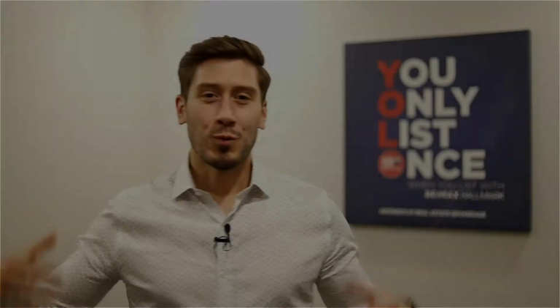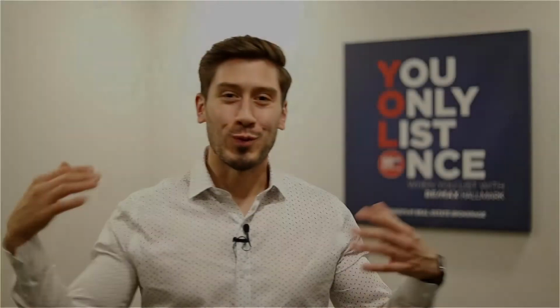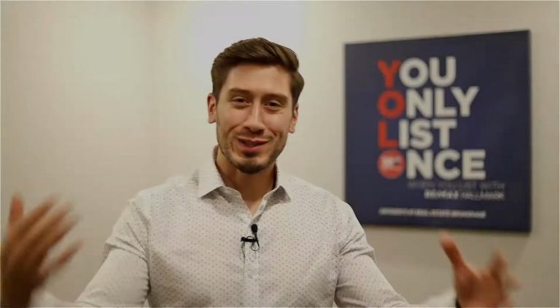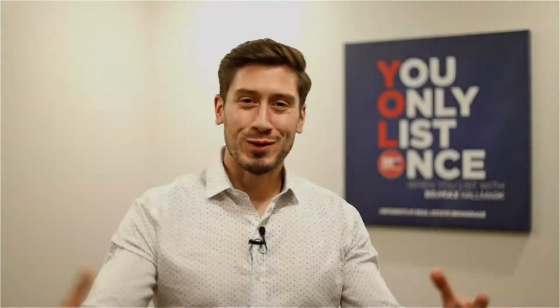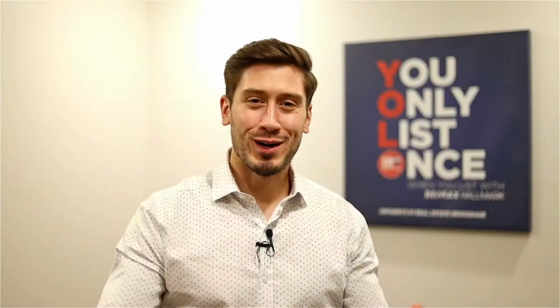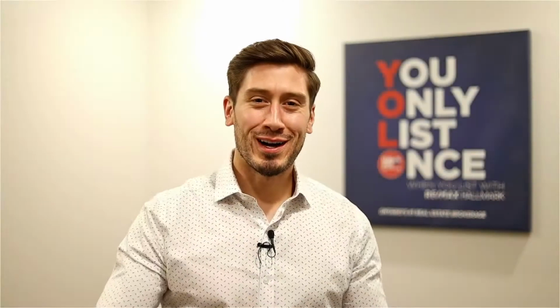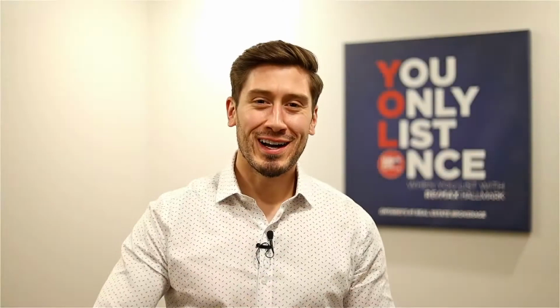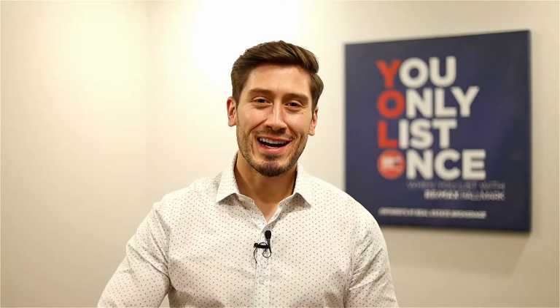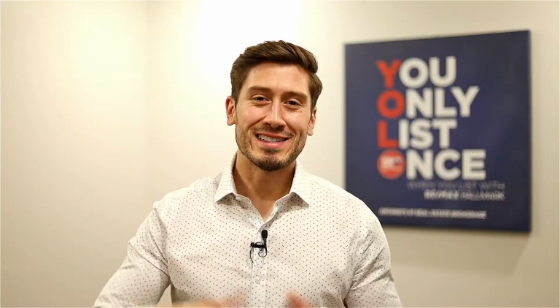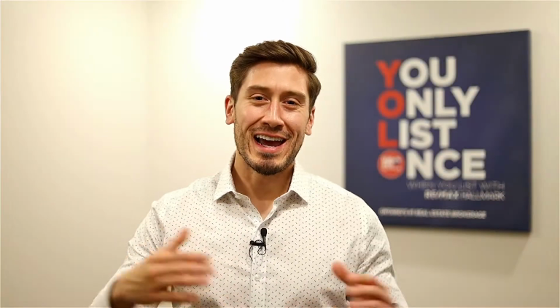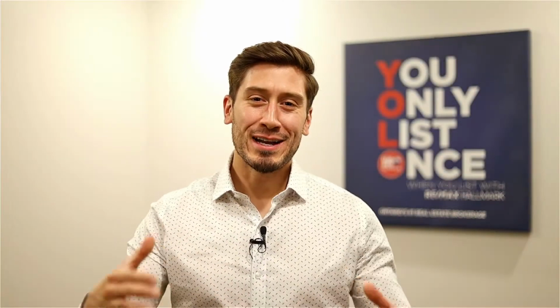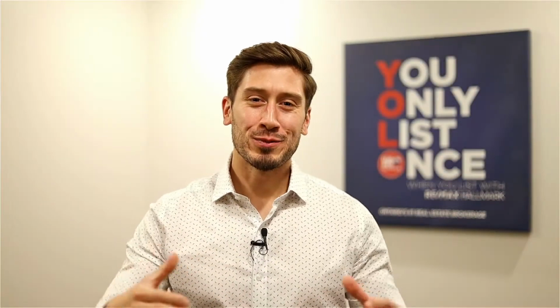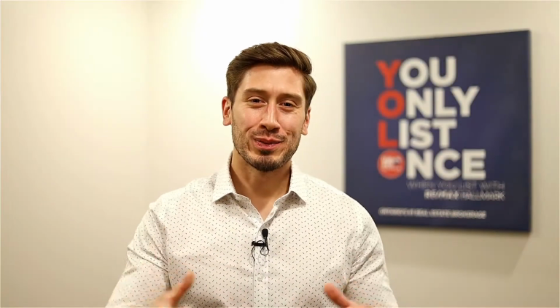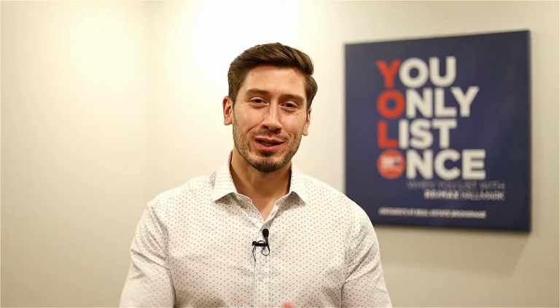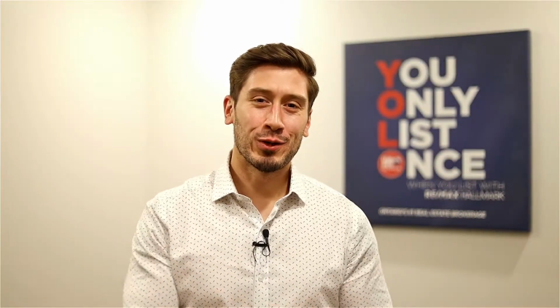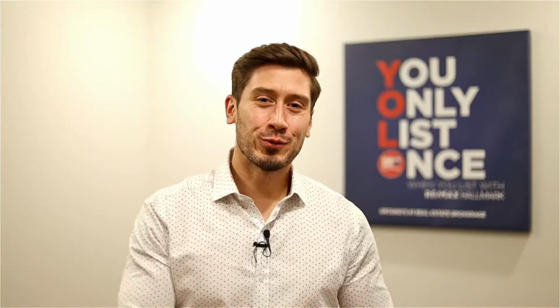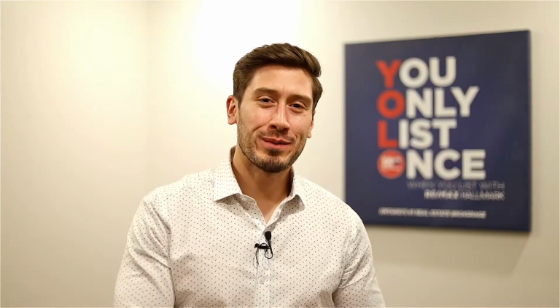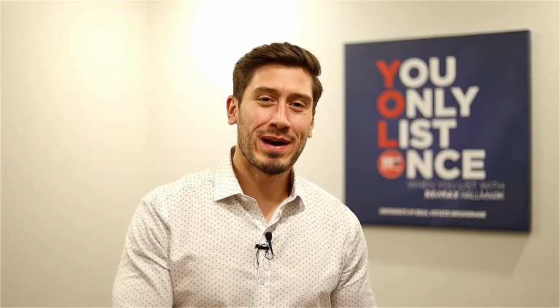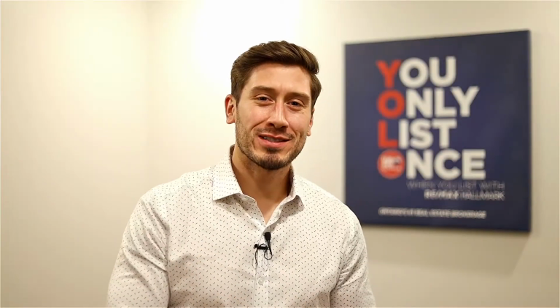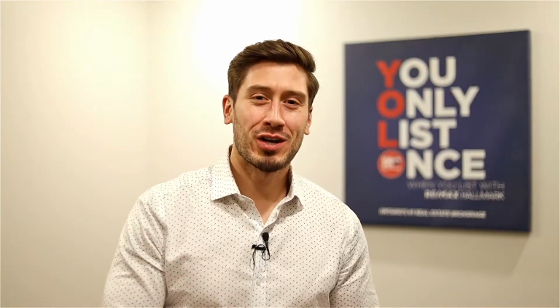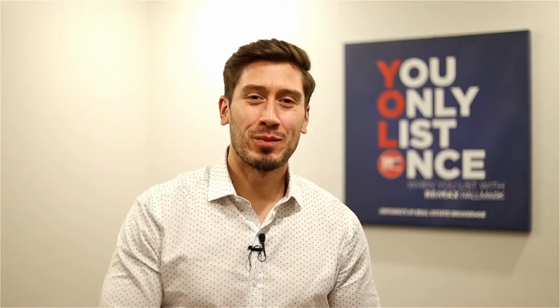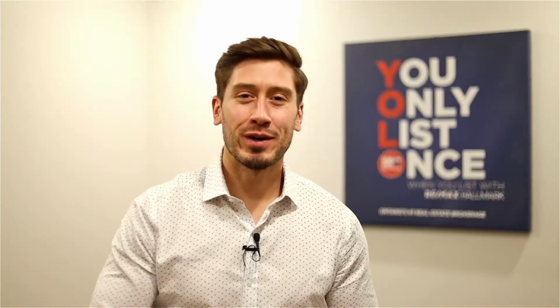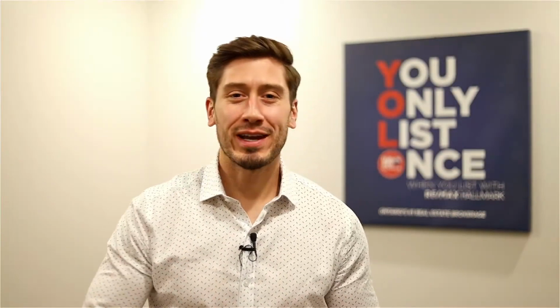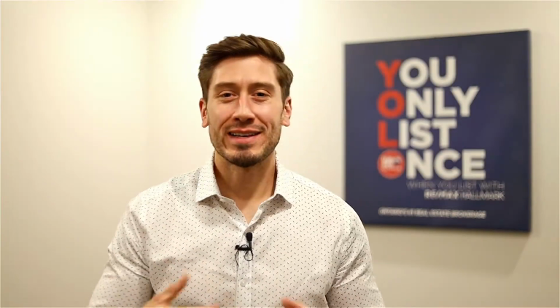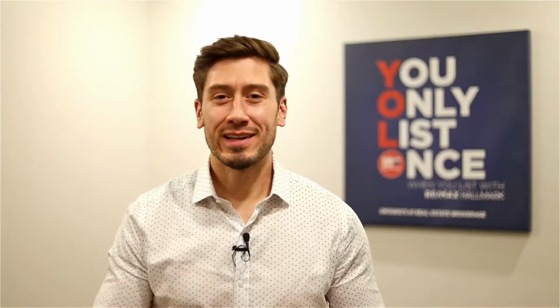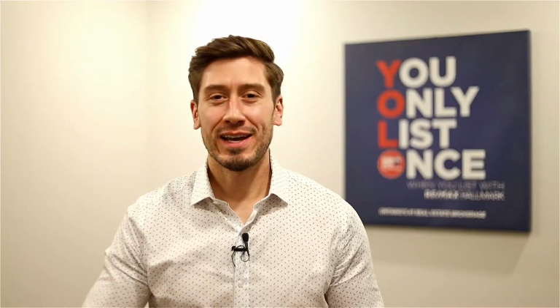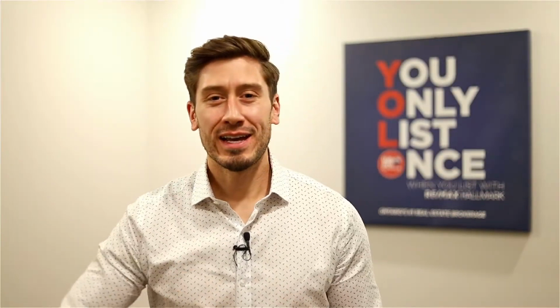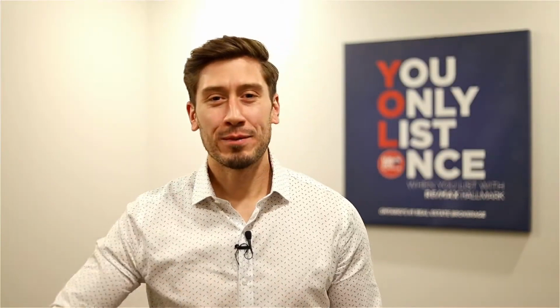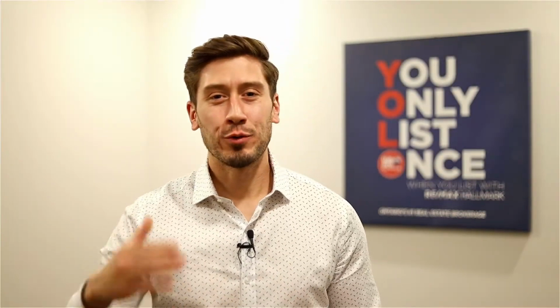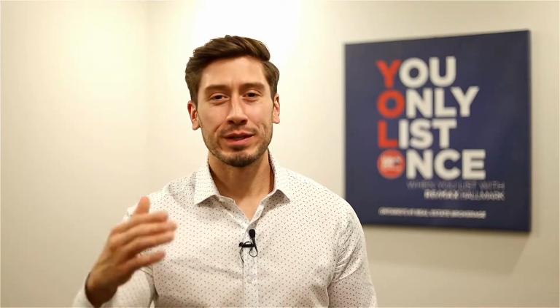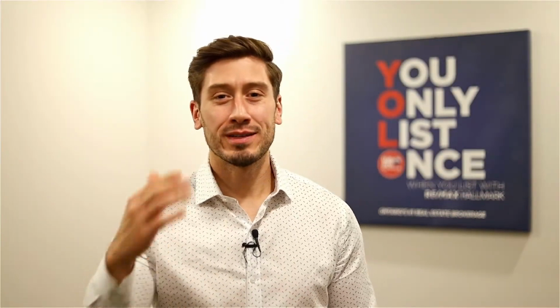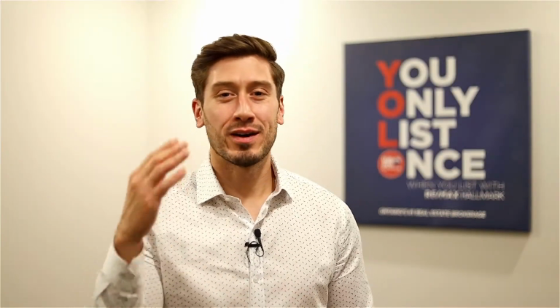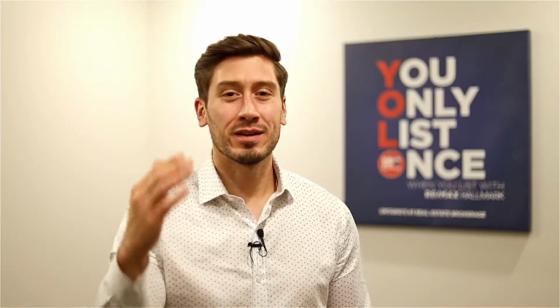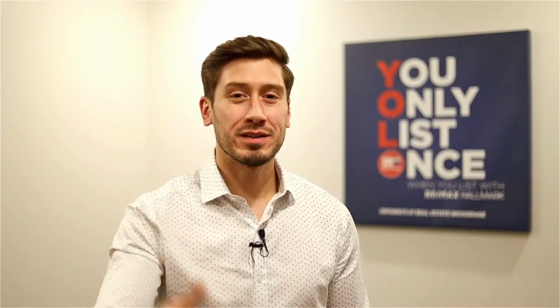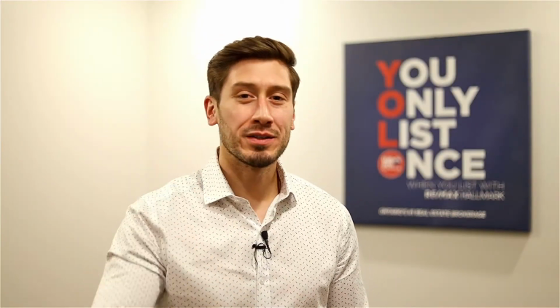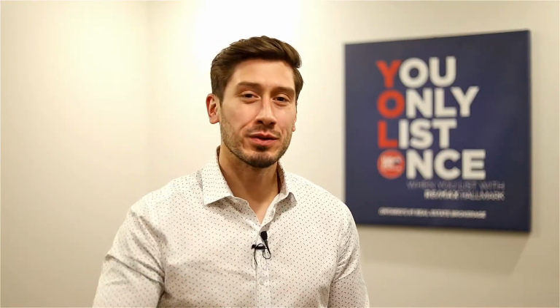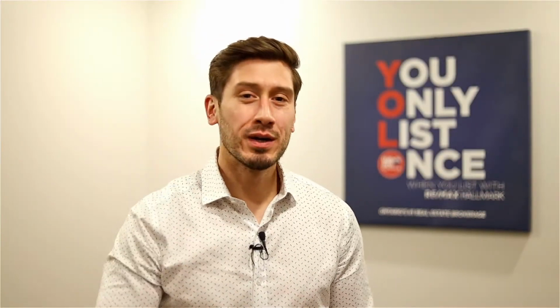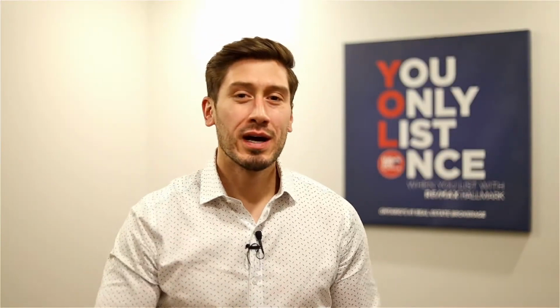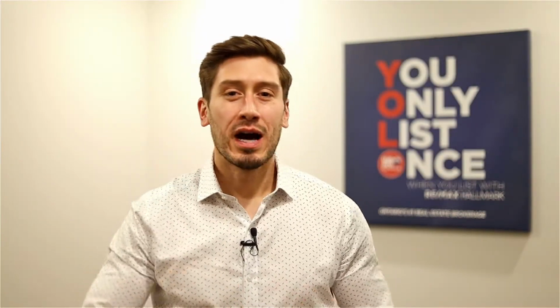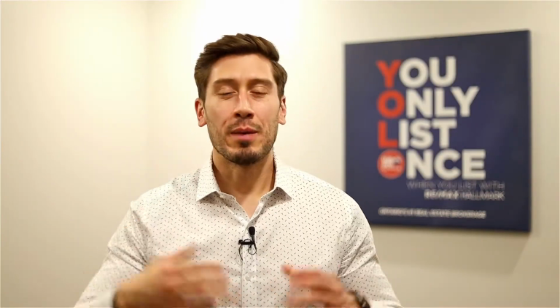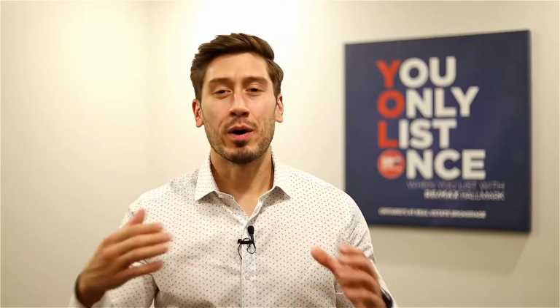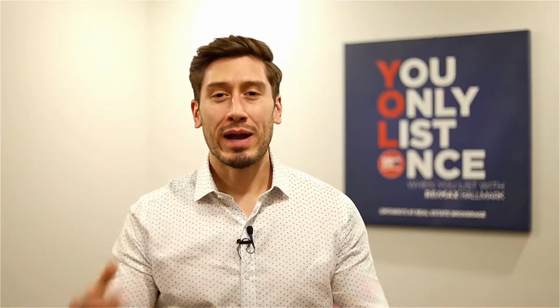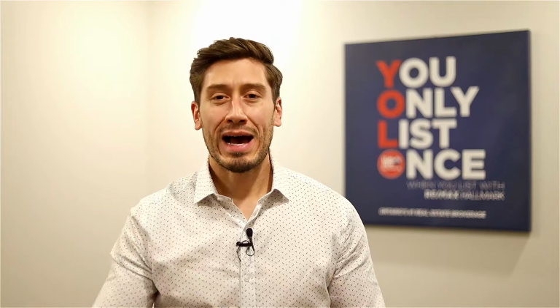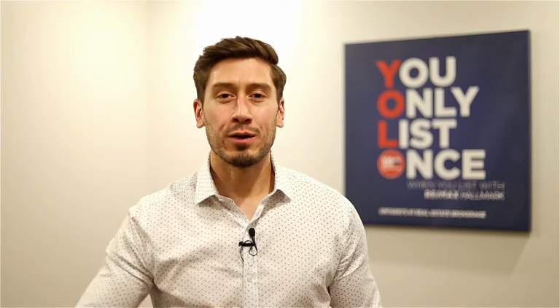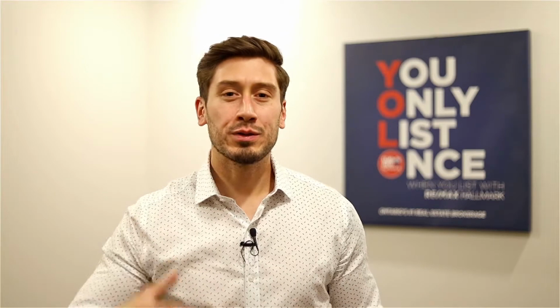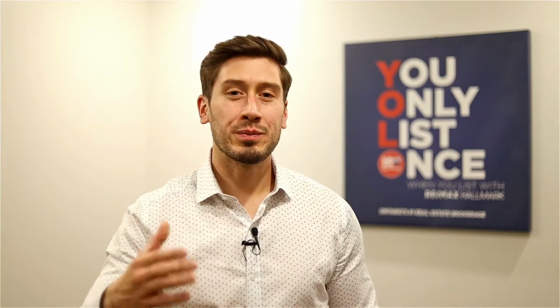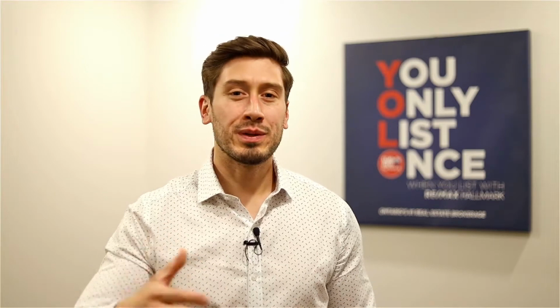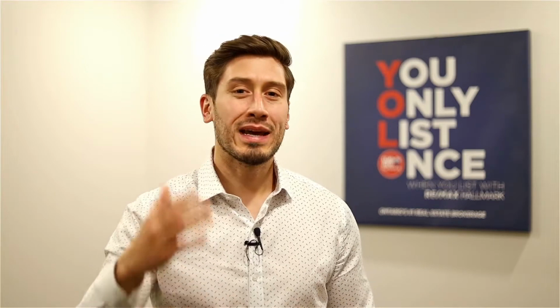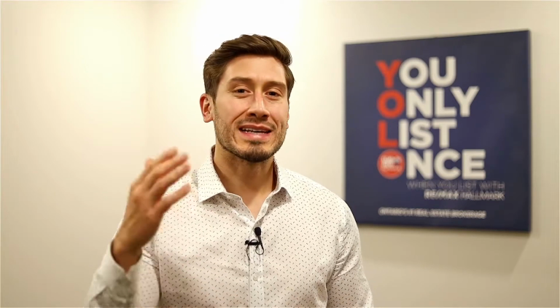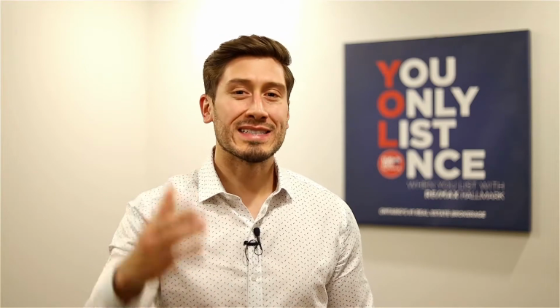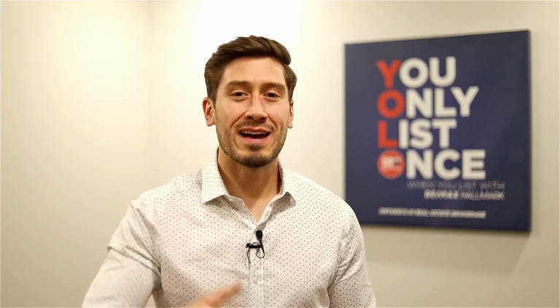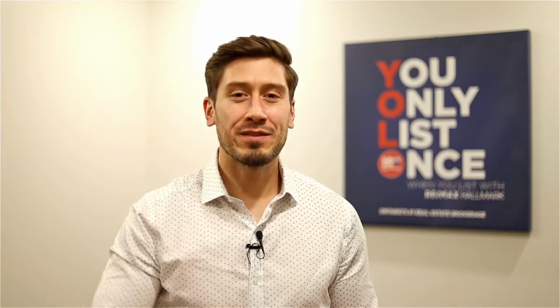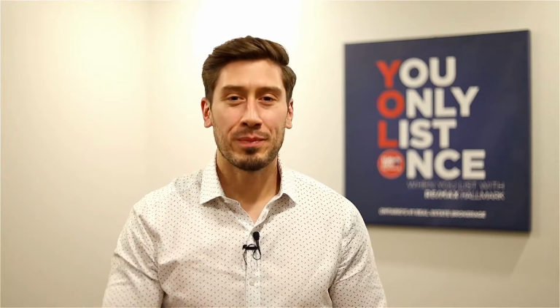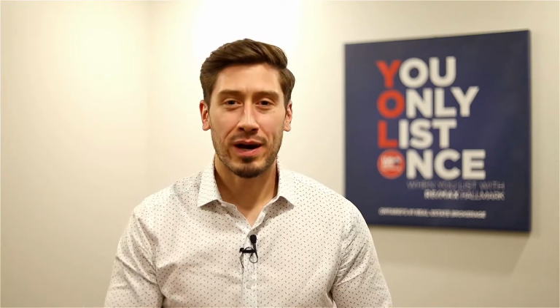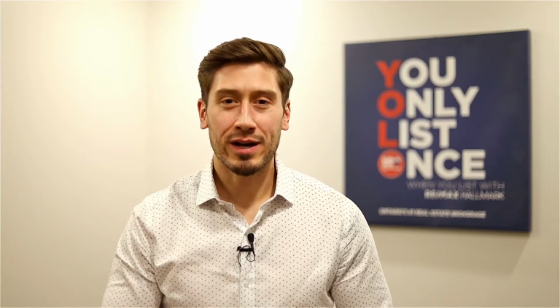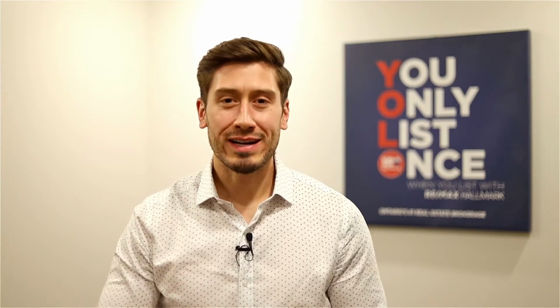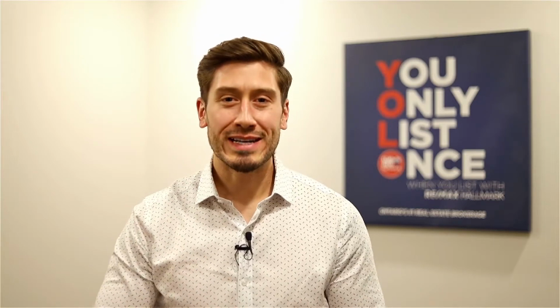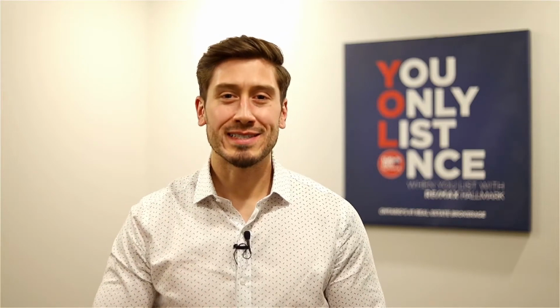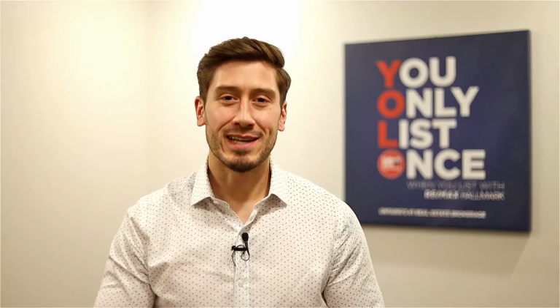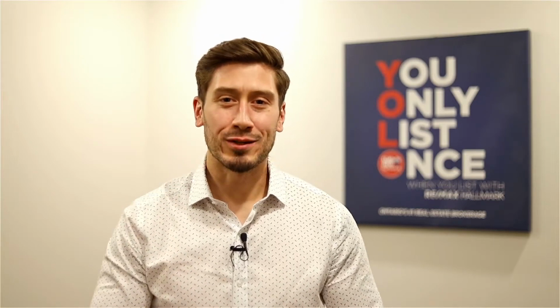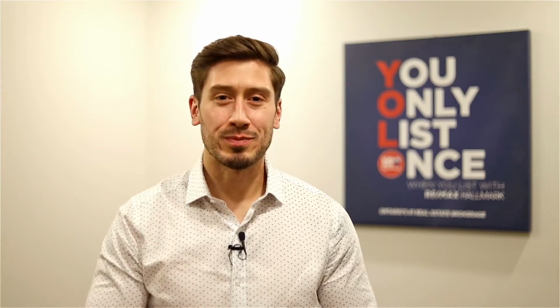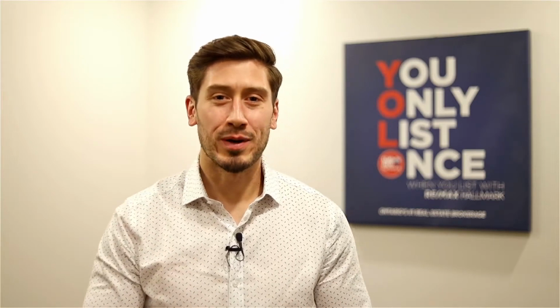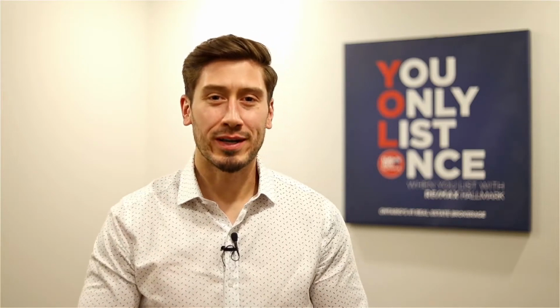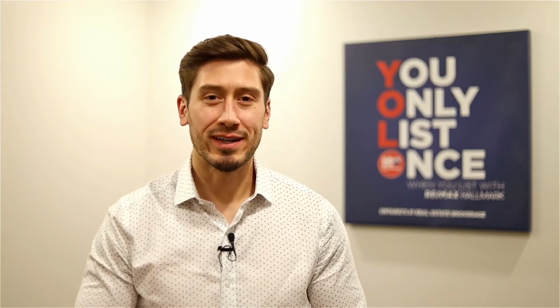What's going on guys? Andrew Polillo, RE-MAX Hallmark, and today I'm going to talk to you about how to be a savvy buyer in a seller's market.